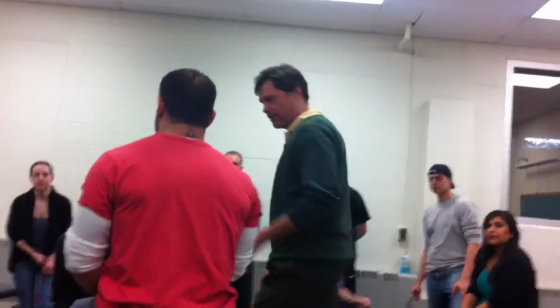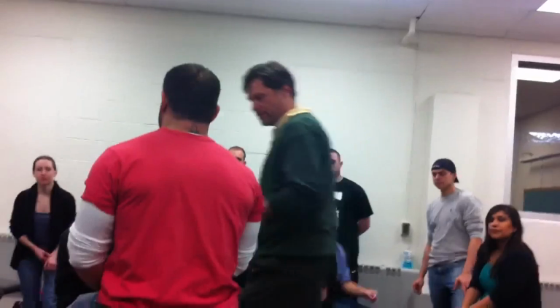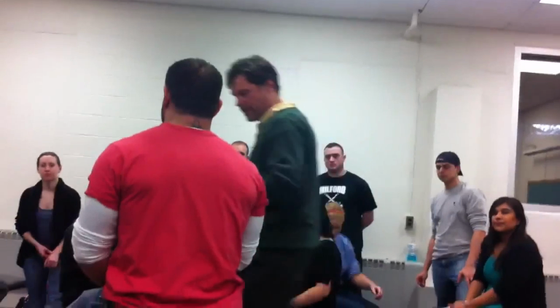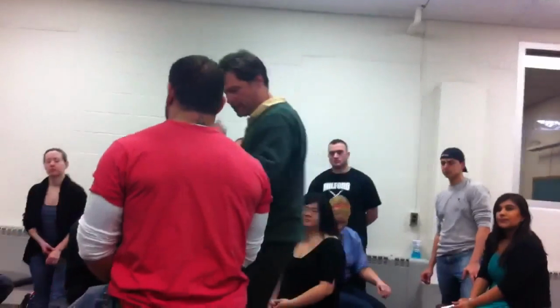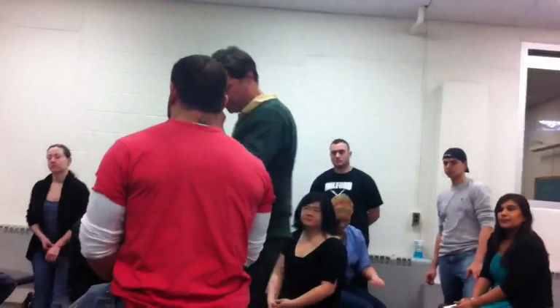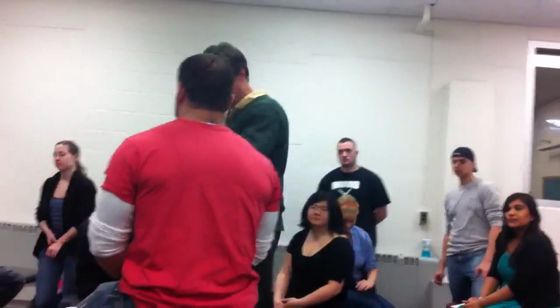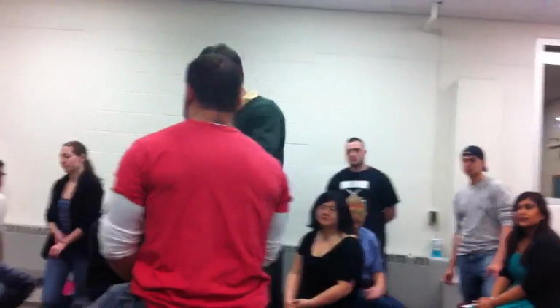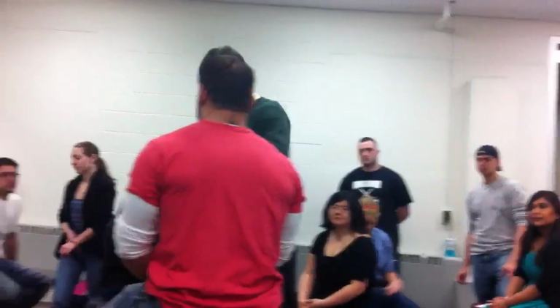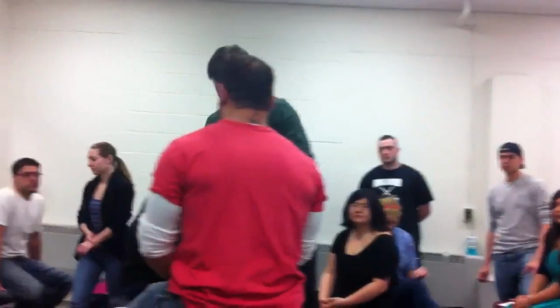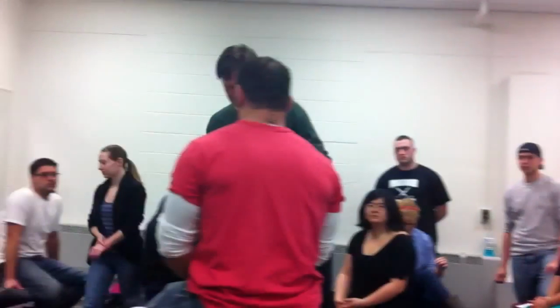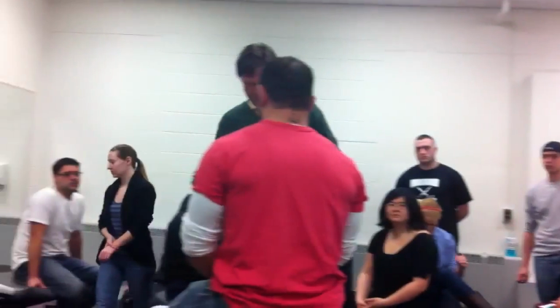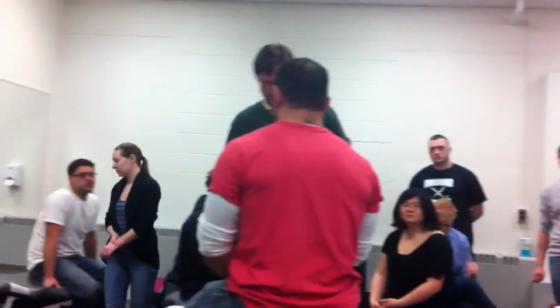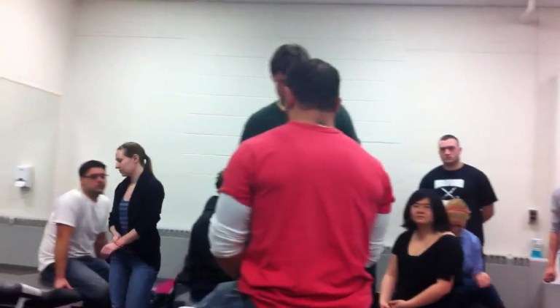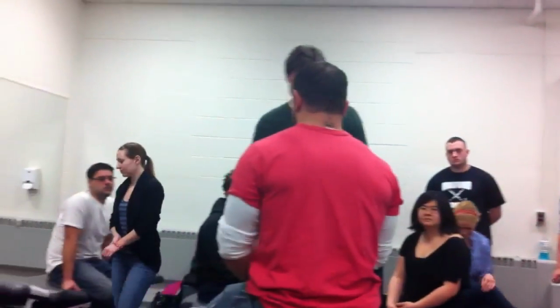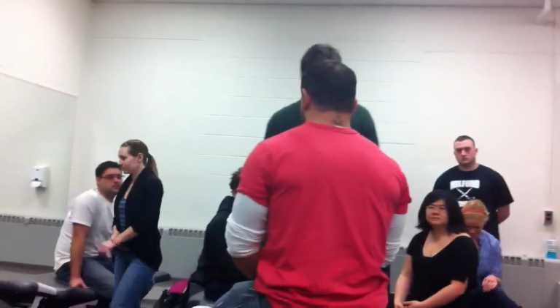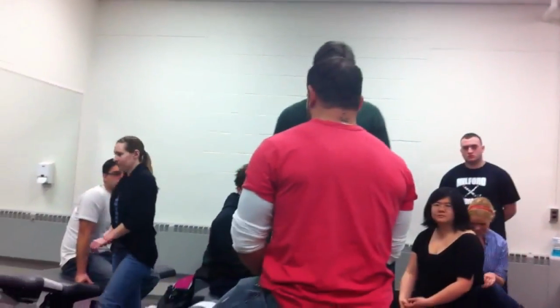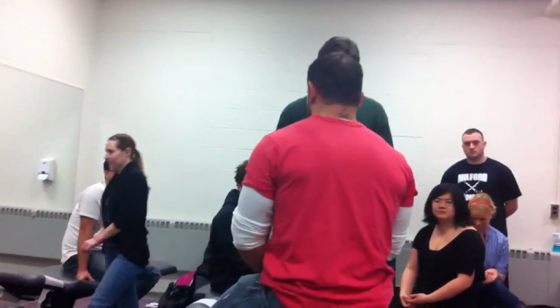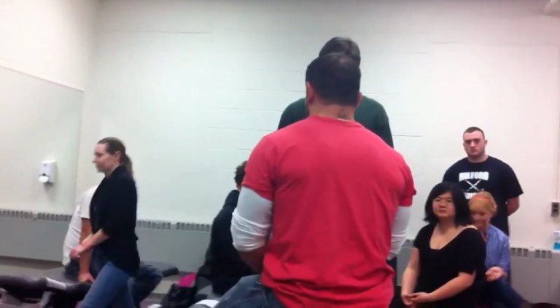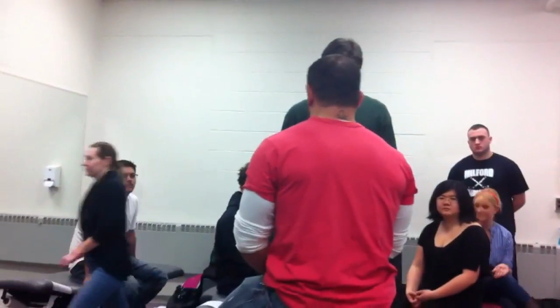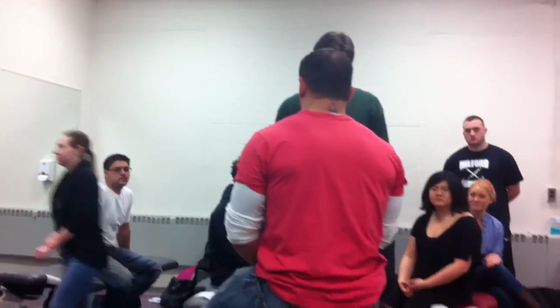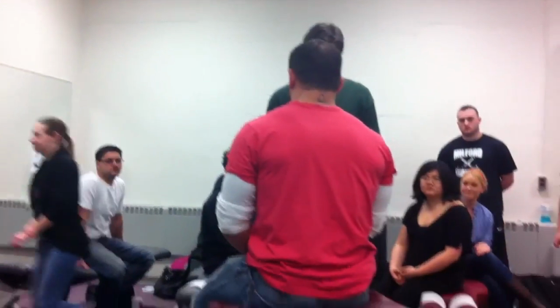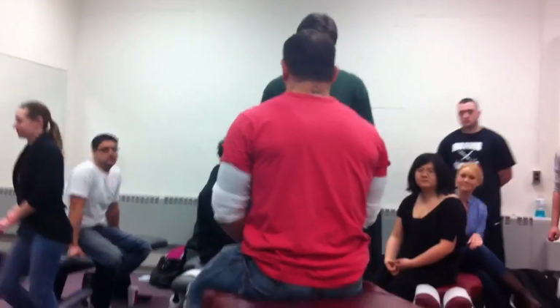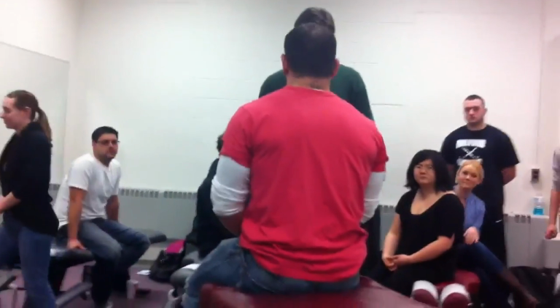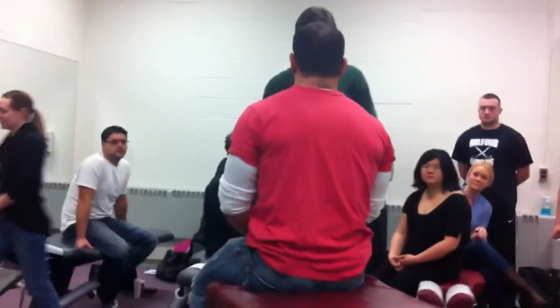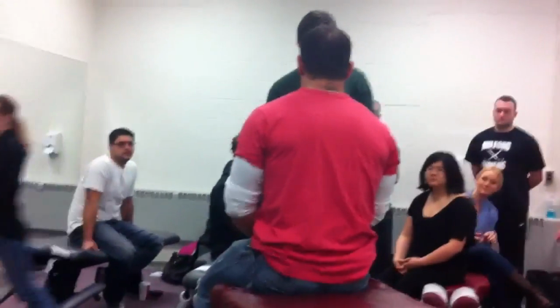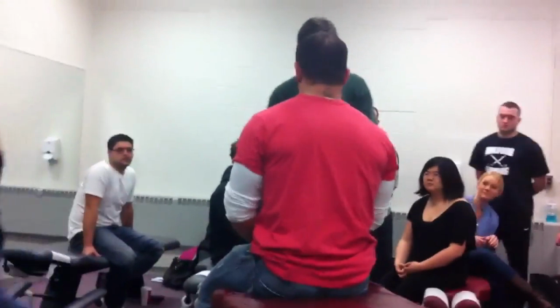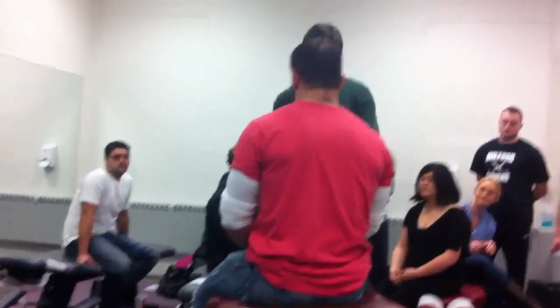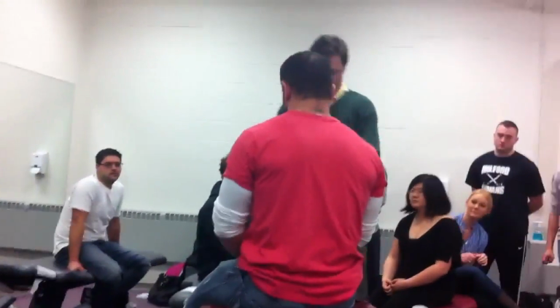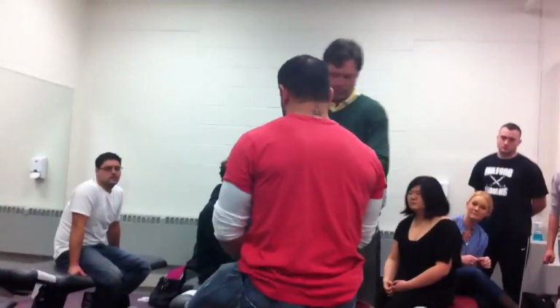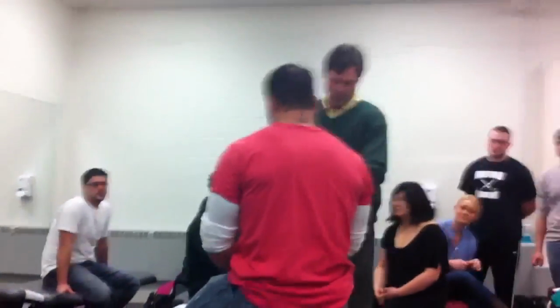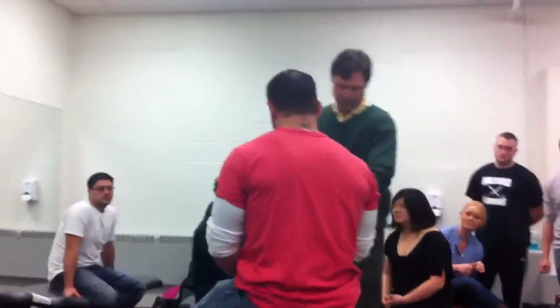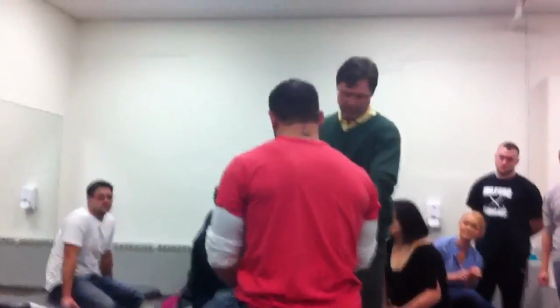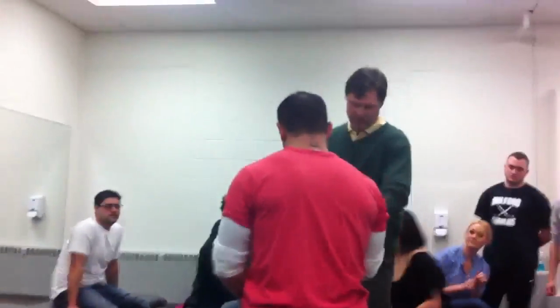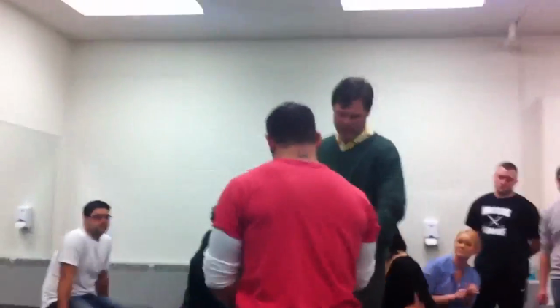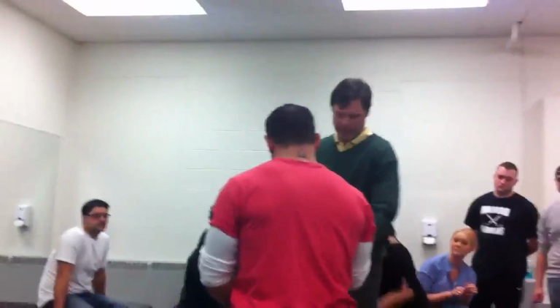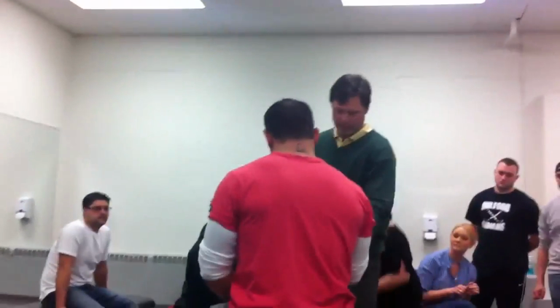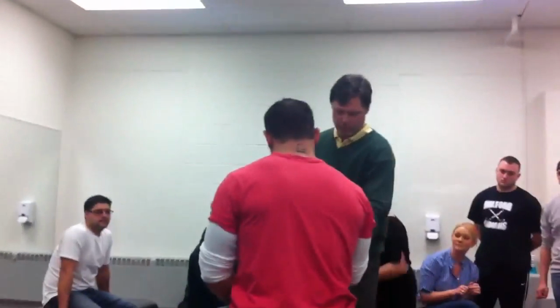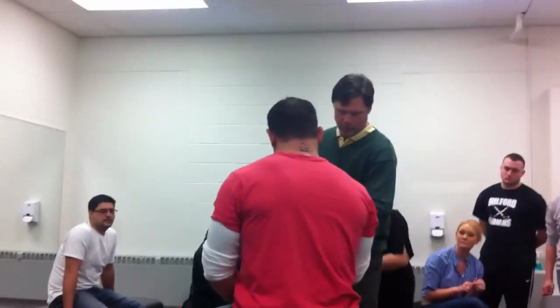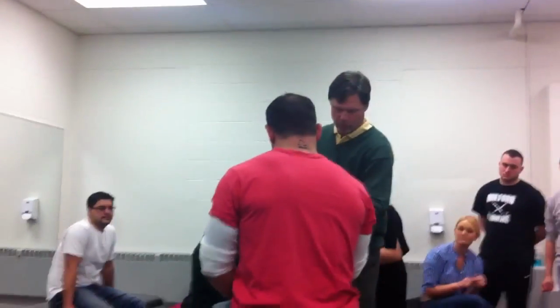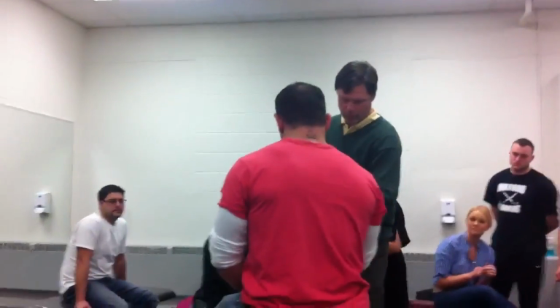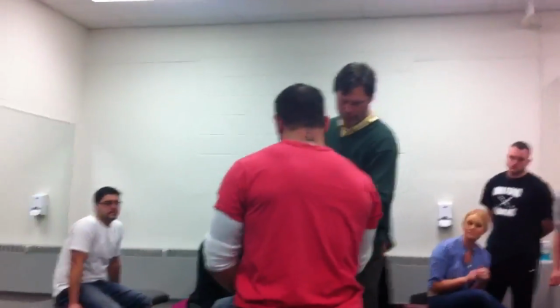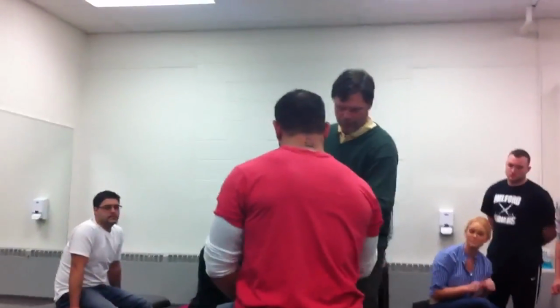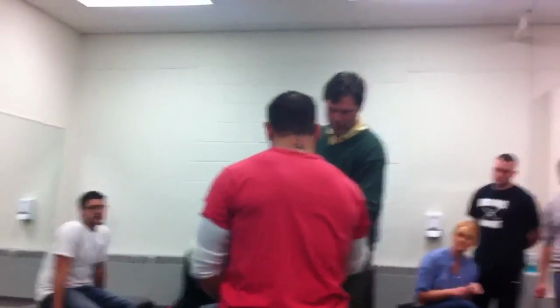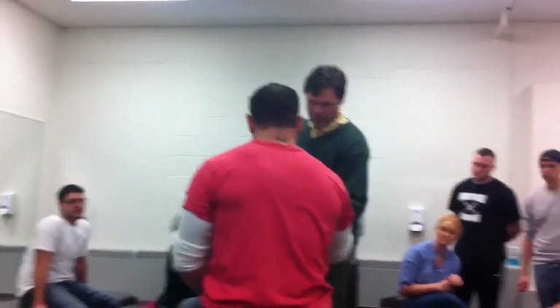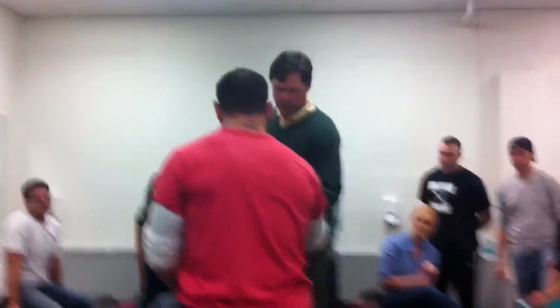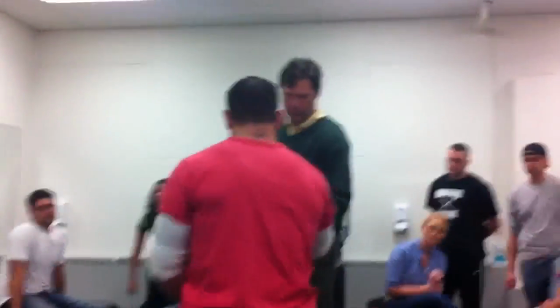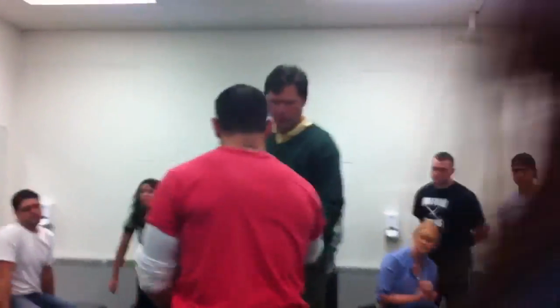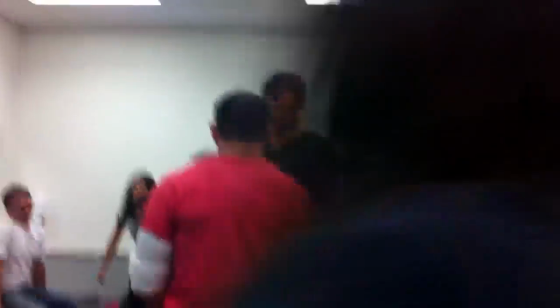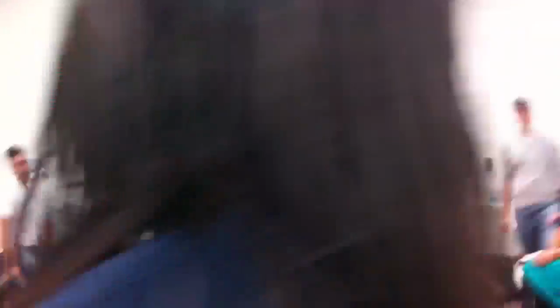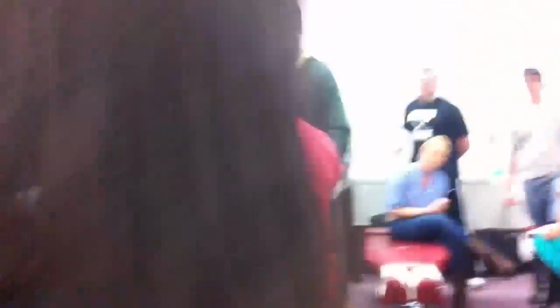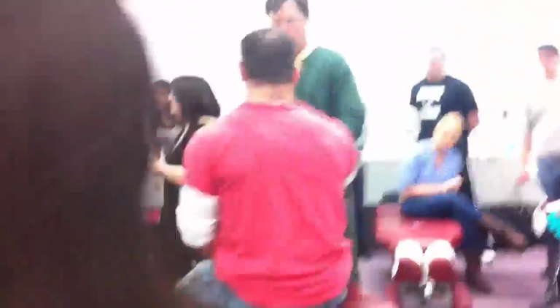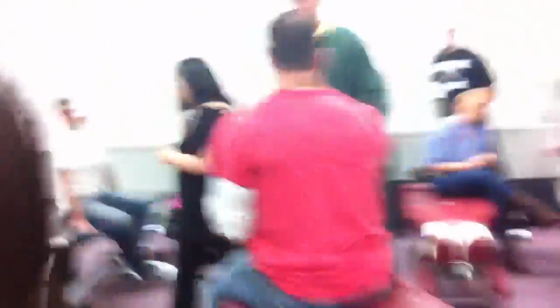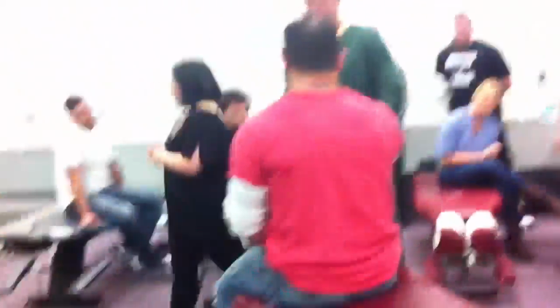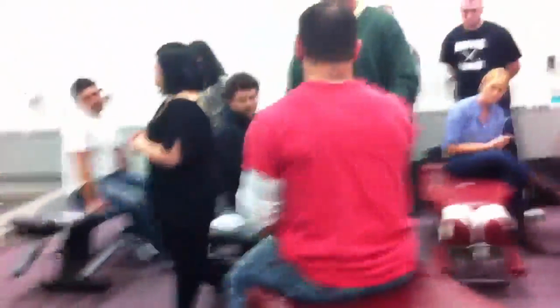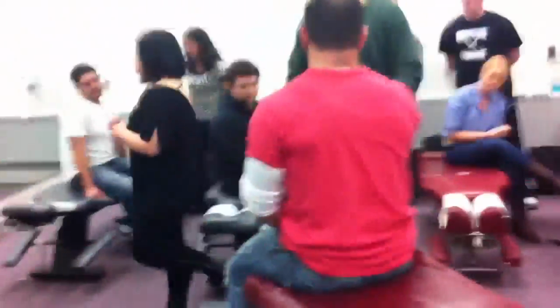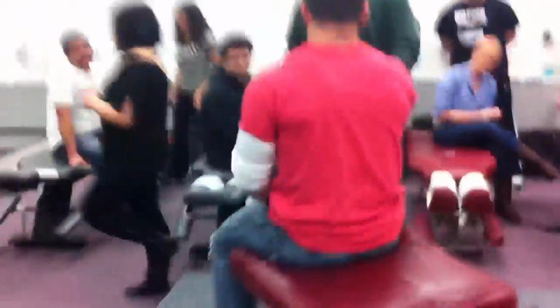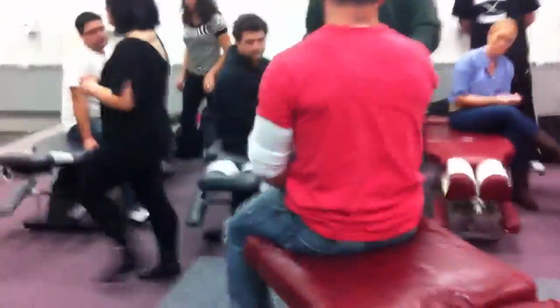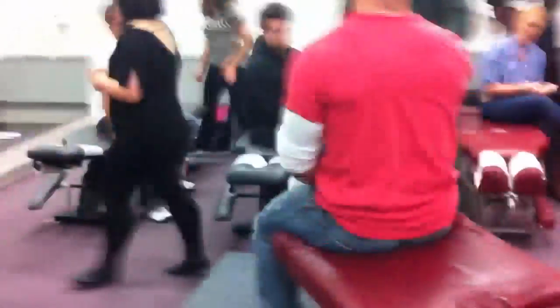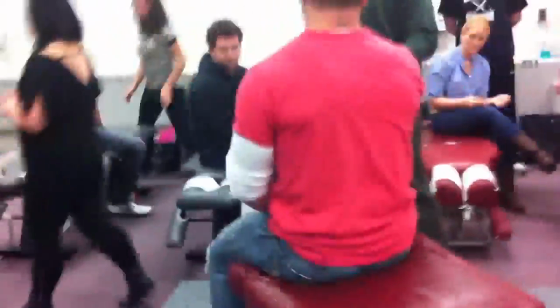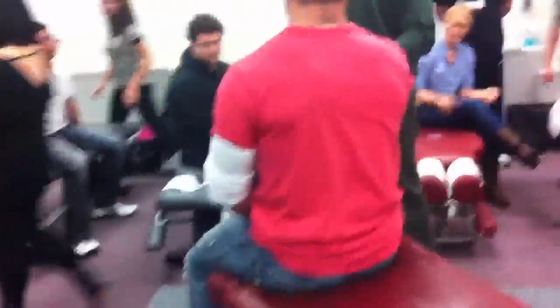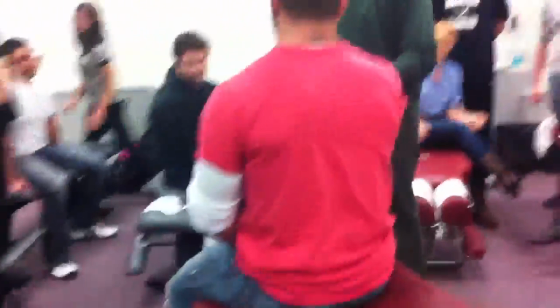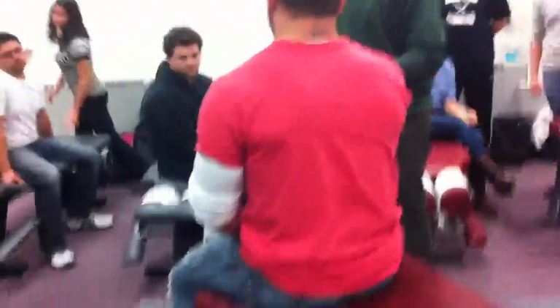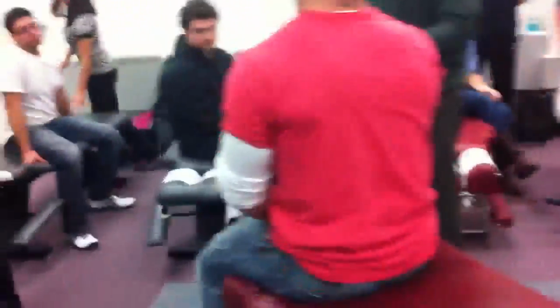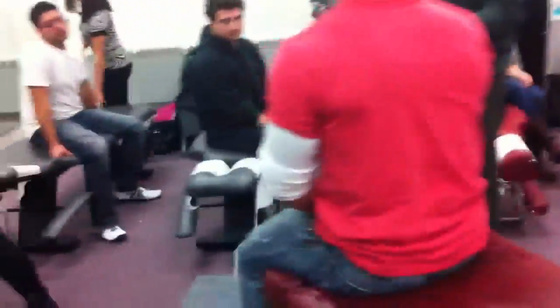Do you have any pain in your wrist right now? Can we see? Okay, just stick out this hand, turn it over. Okay, so we're going to work in the pronated position.